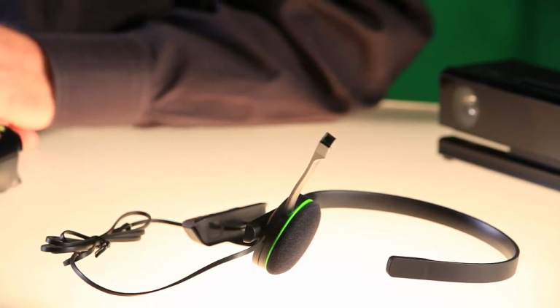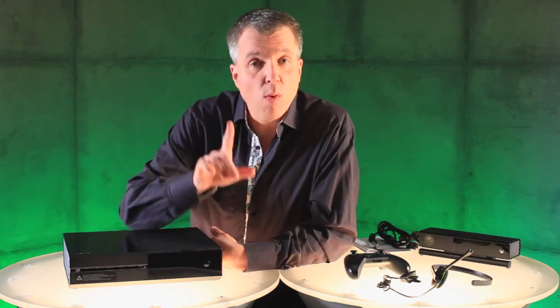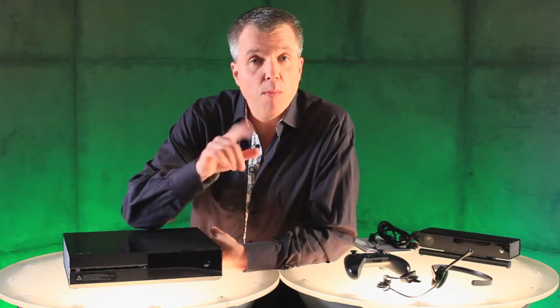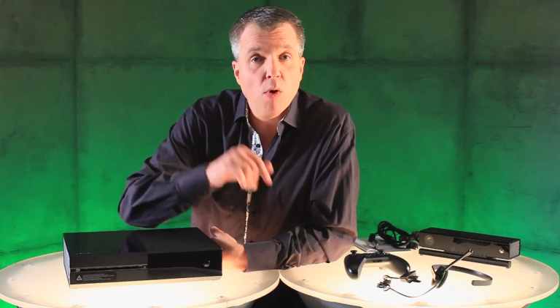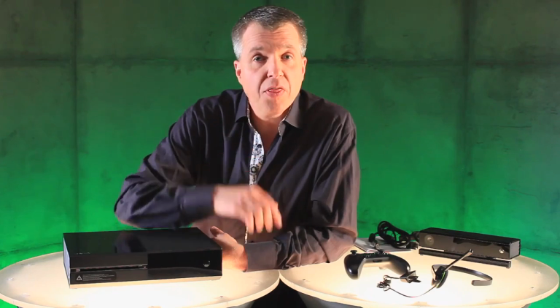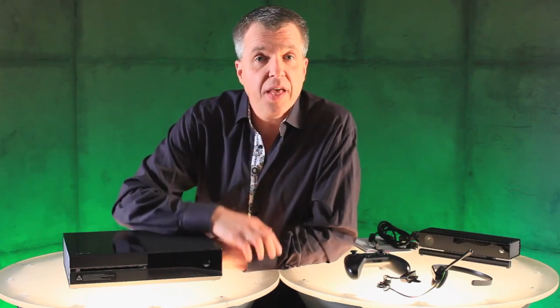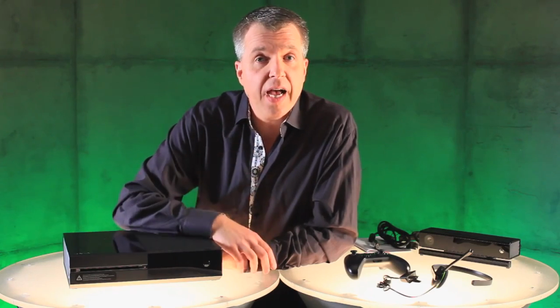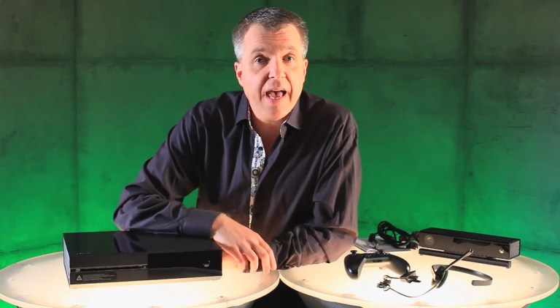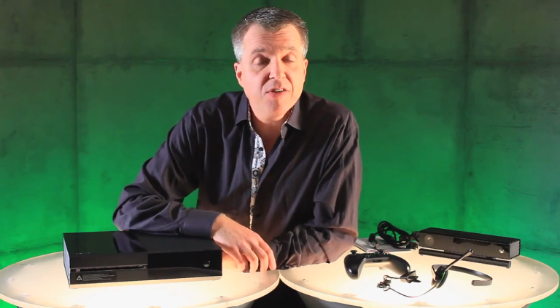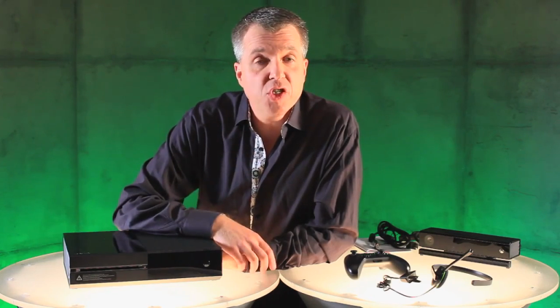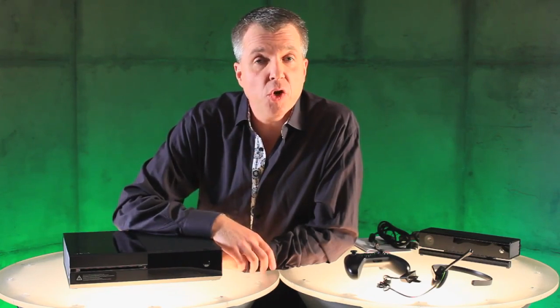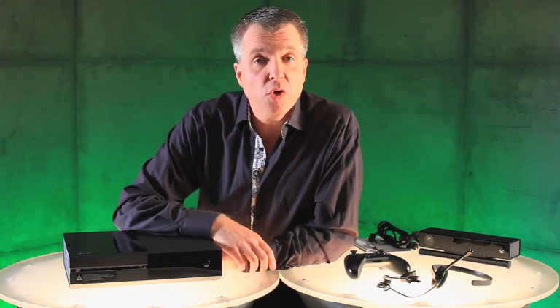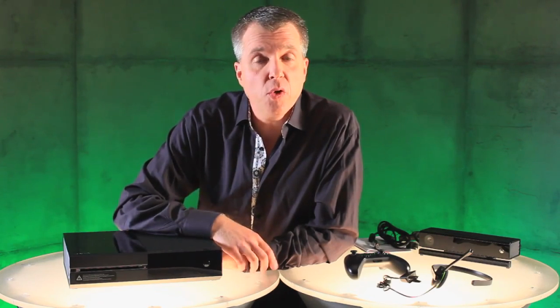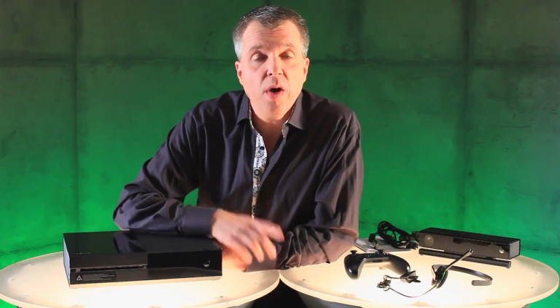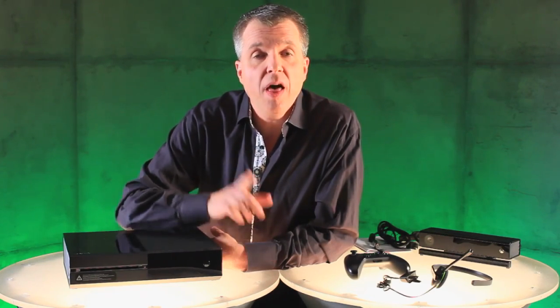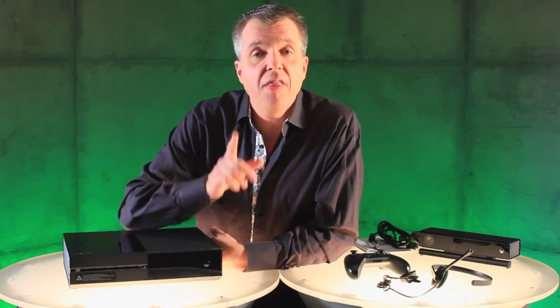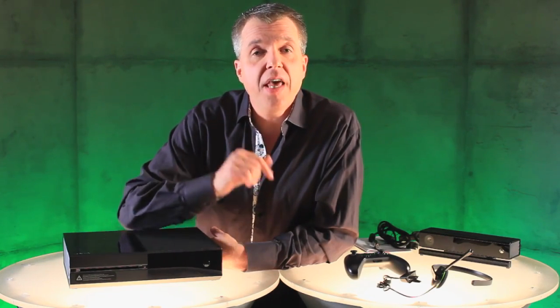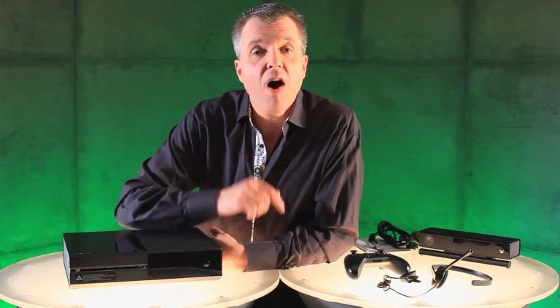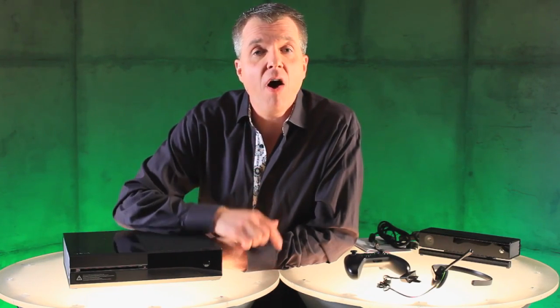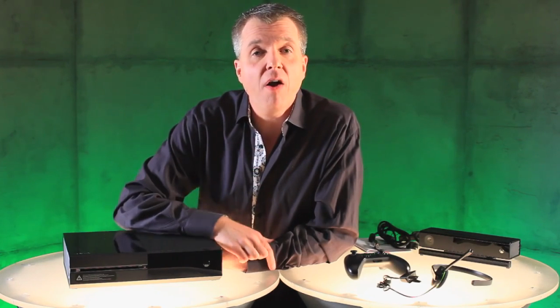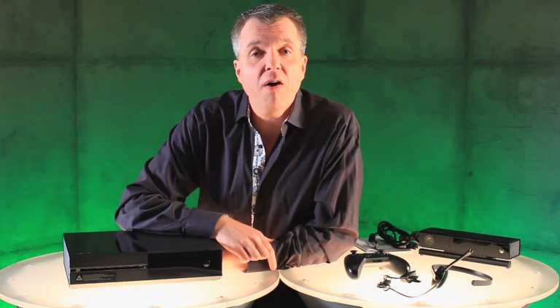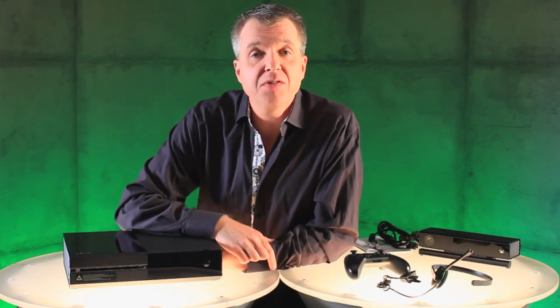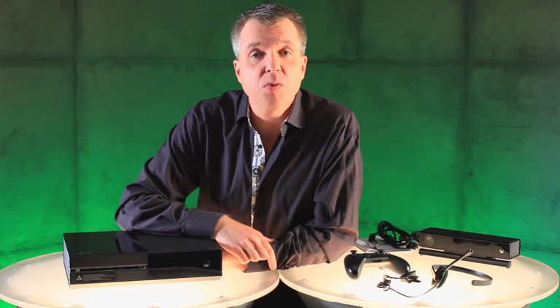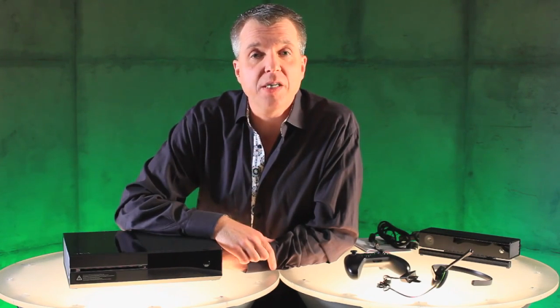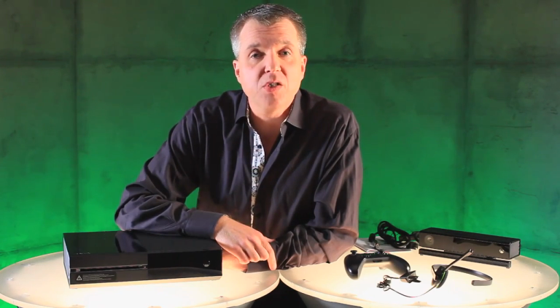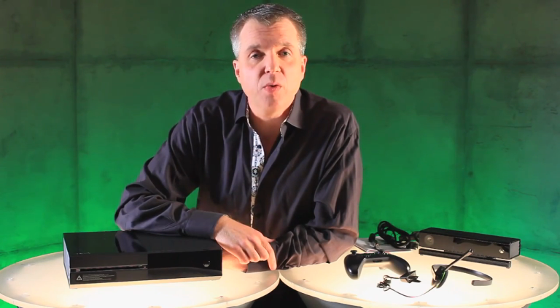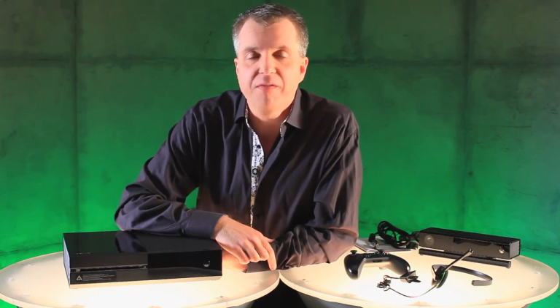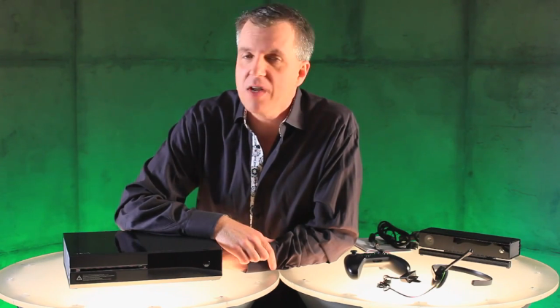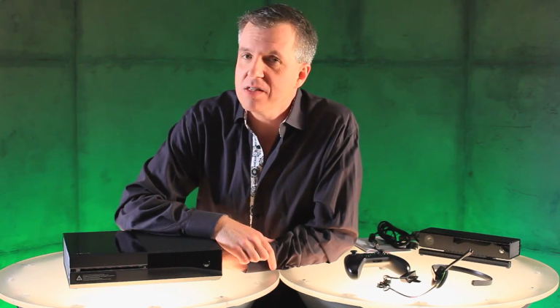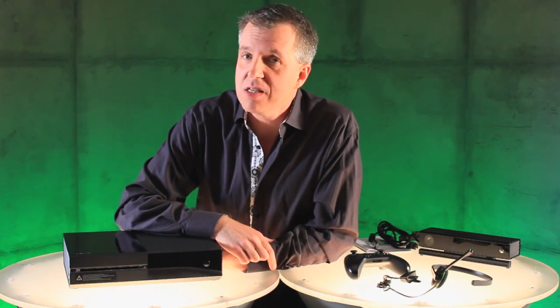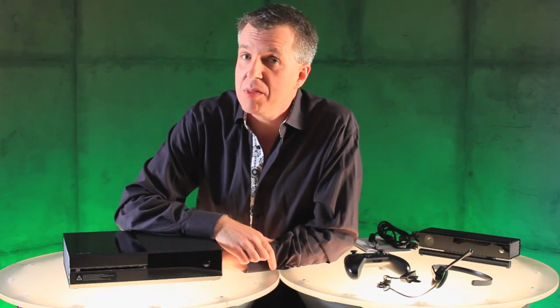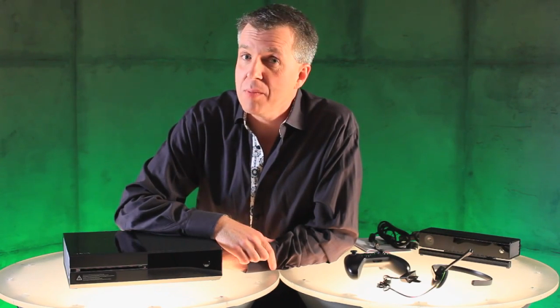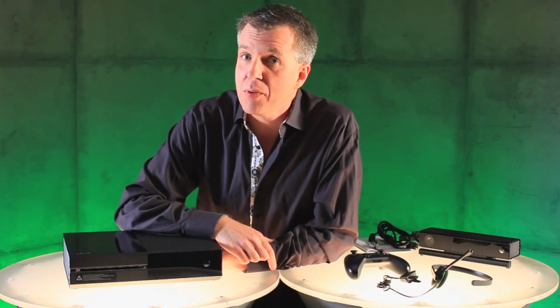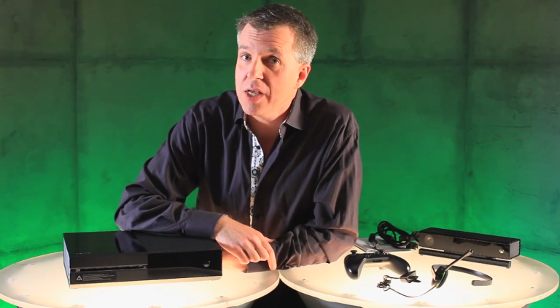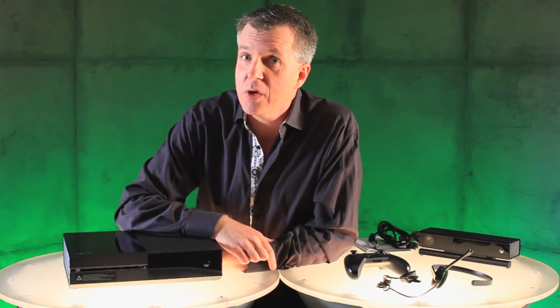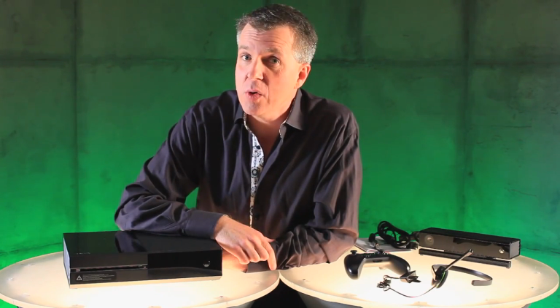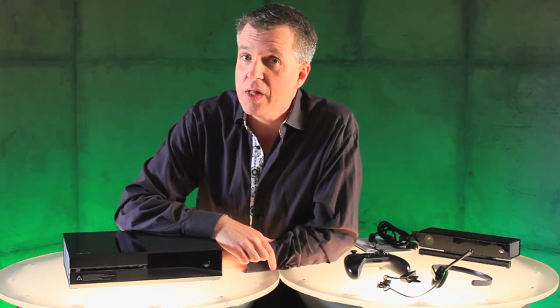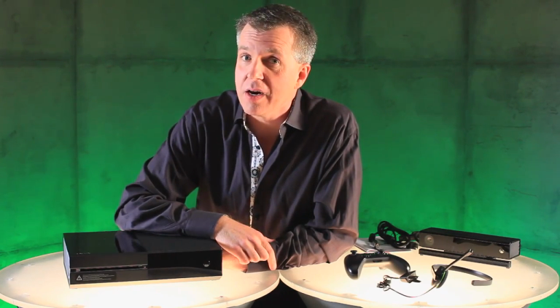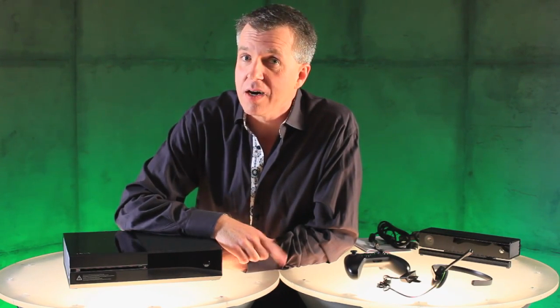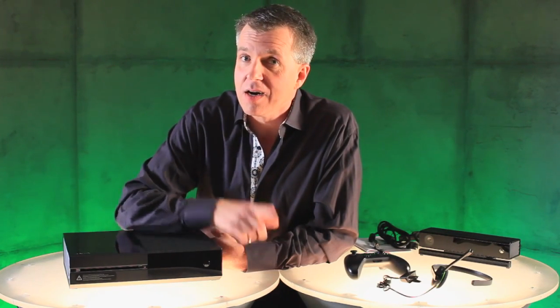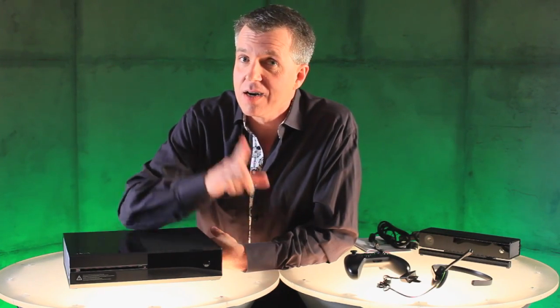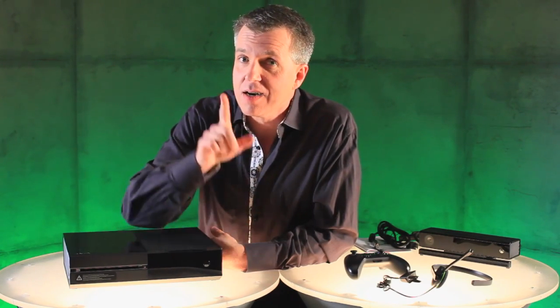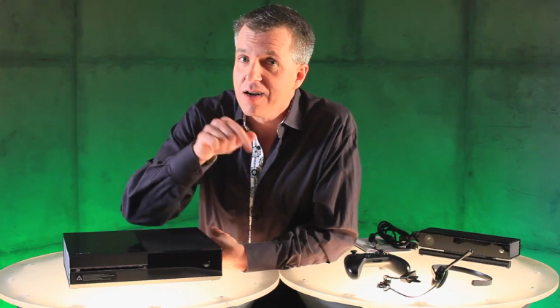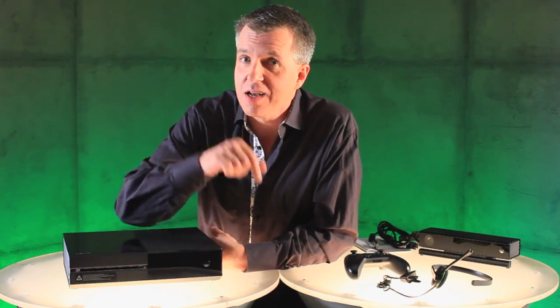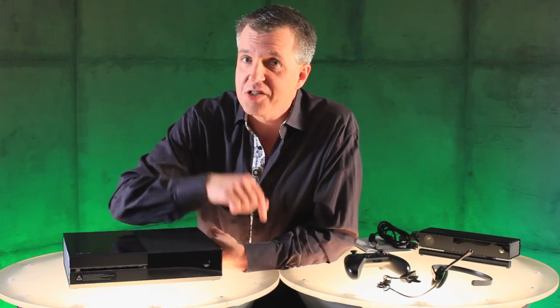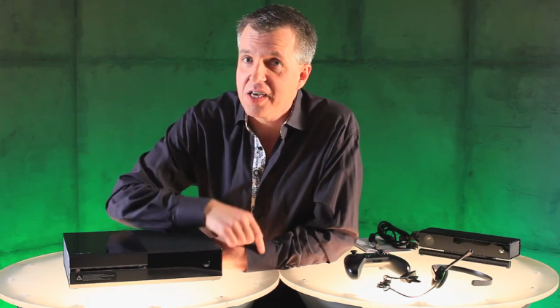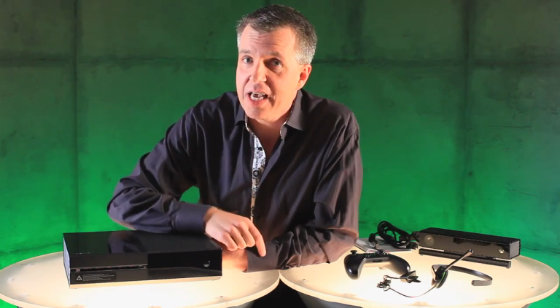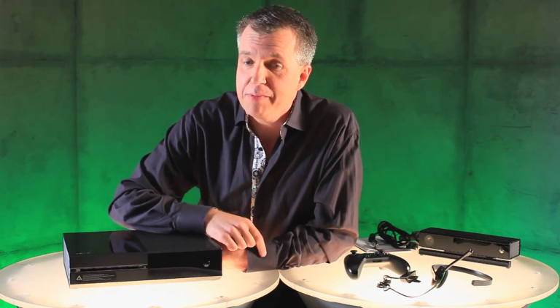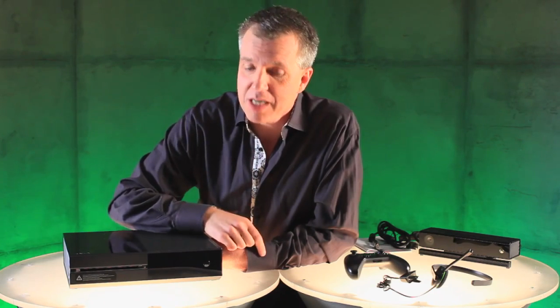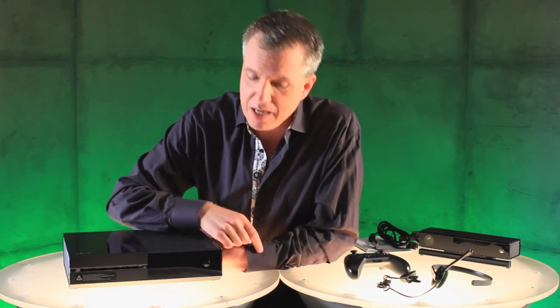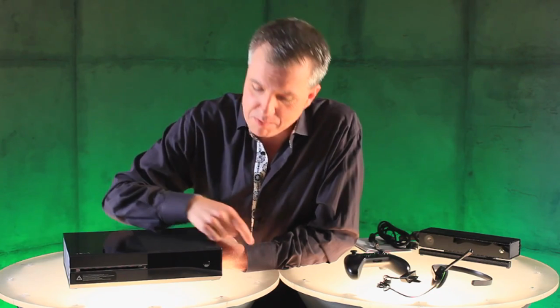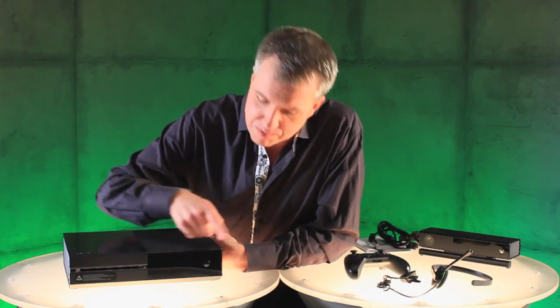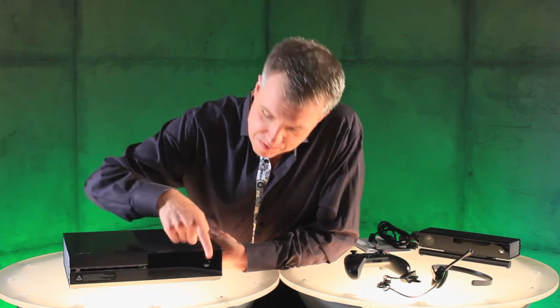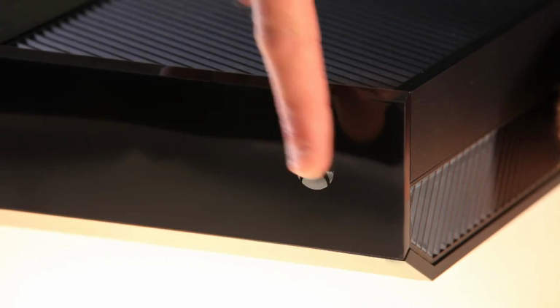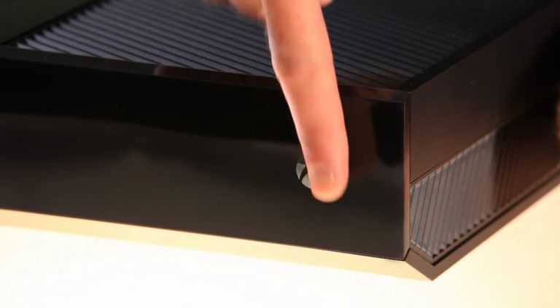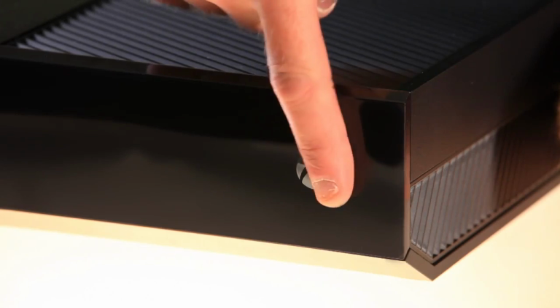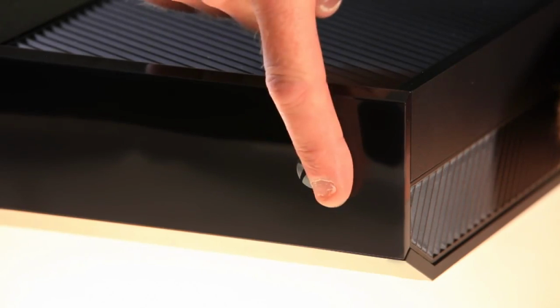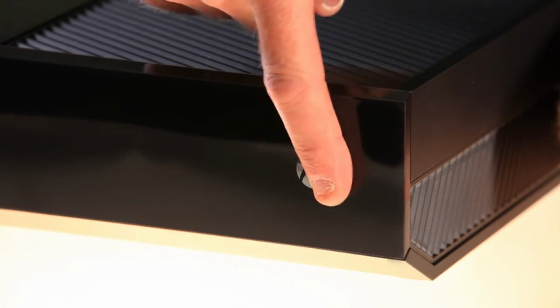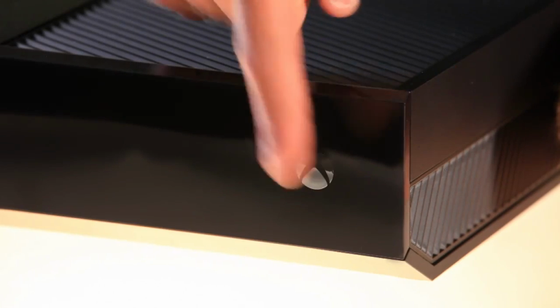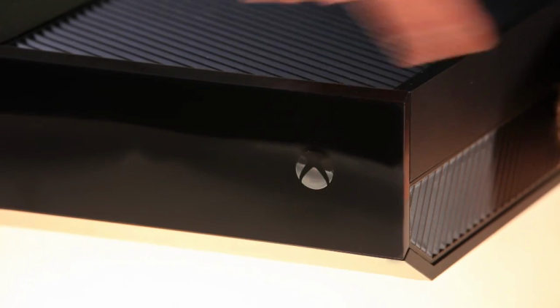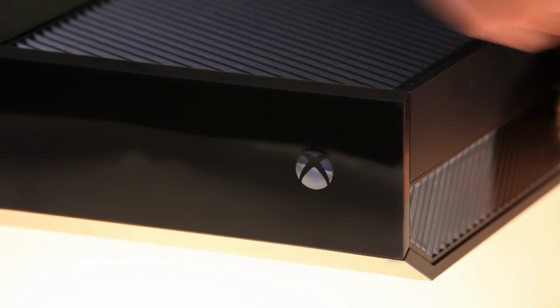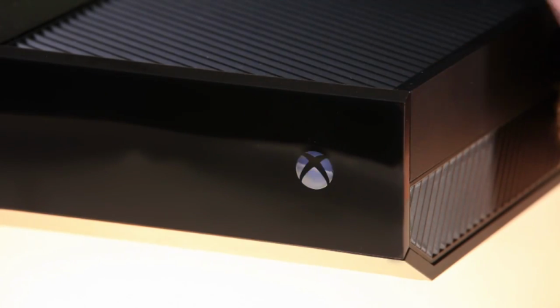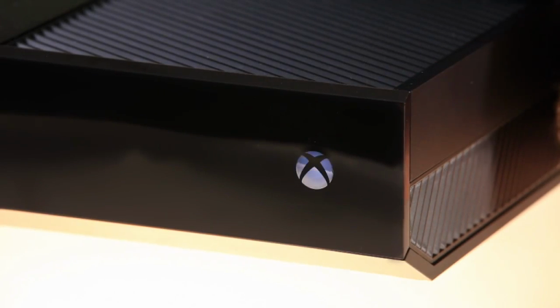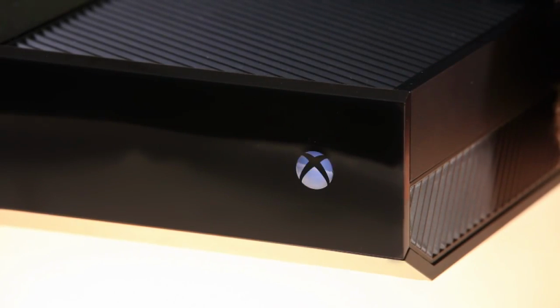One more thing I haven't shown you — the on/off switch. We've done something pretty cool here. I'll see you at Gamescom. See you then.